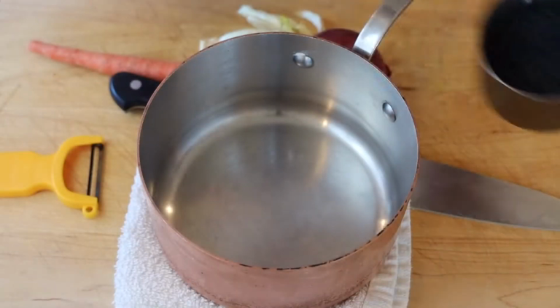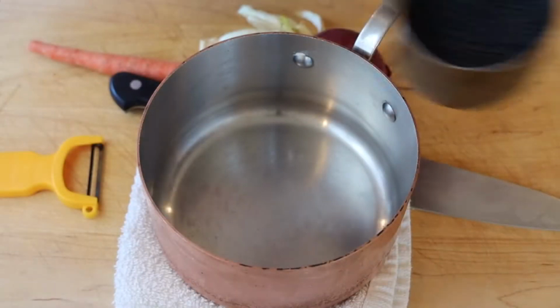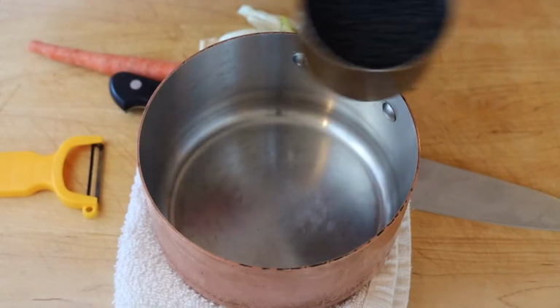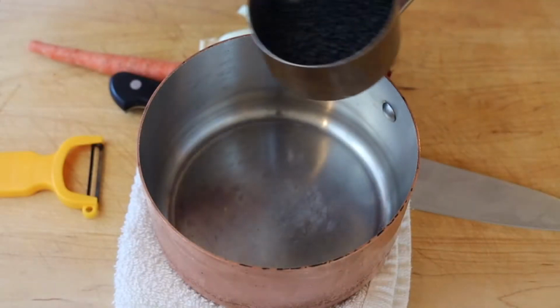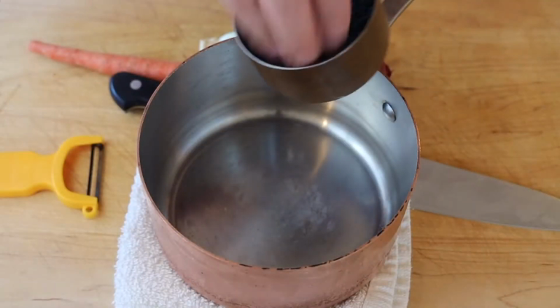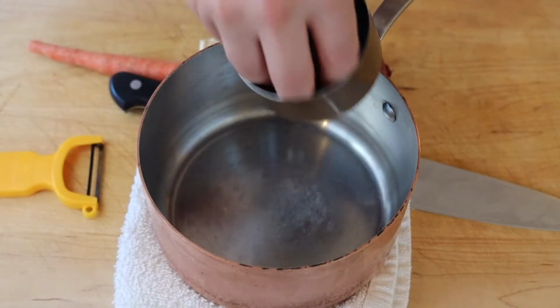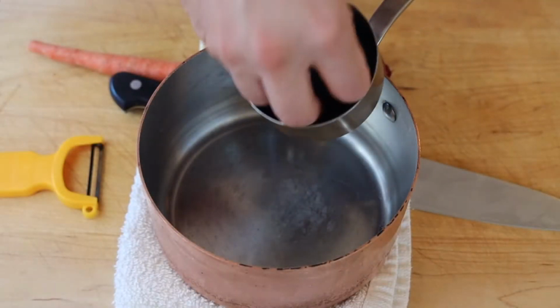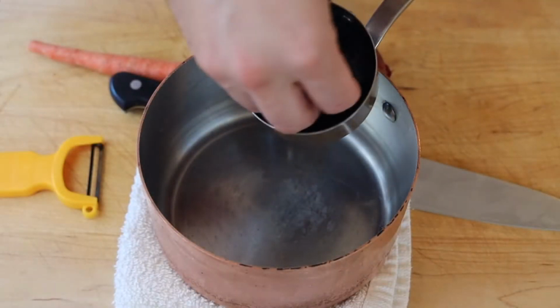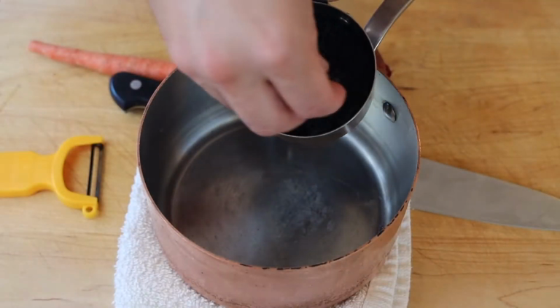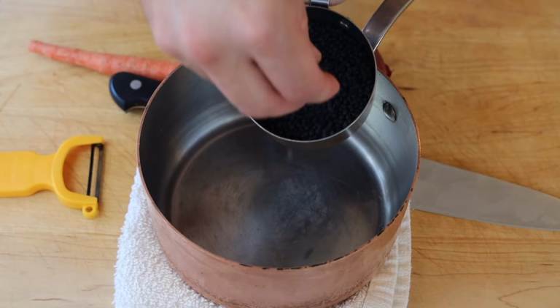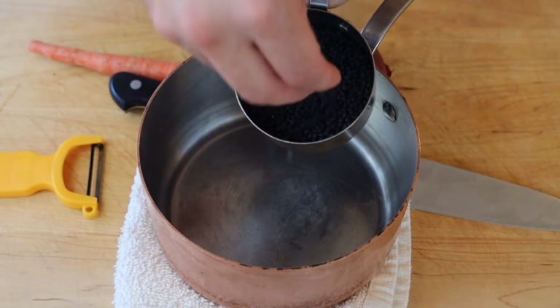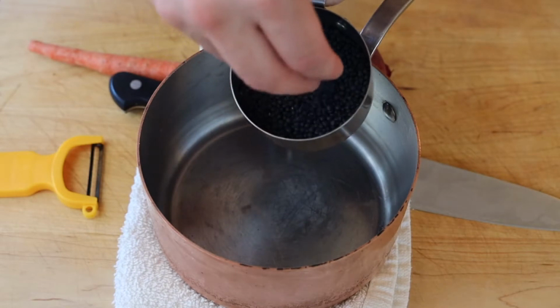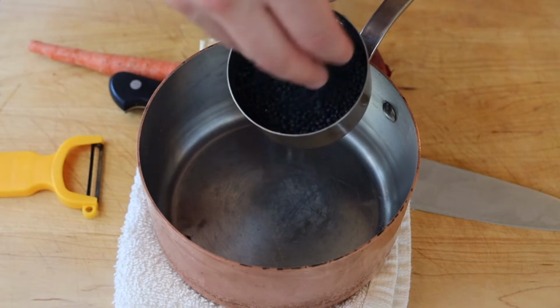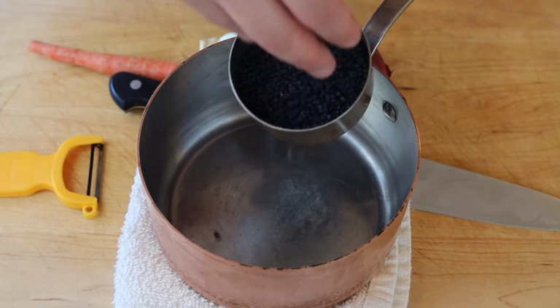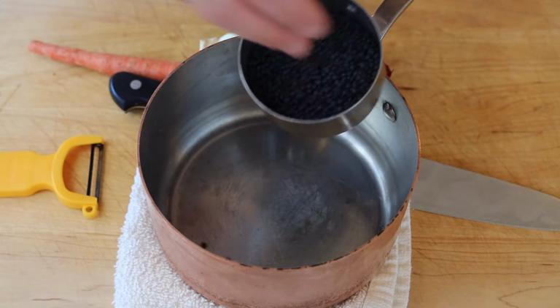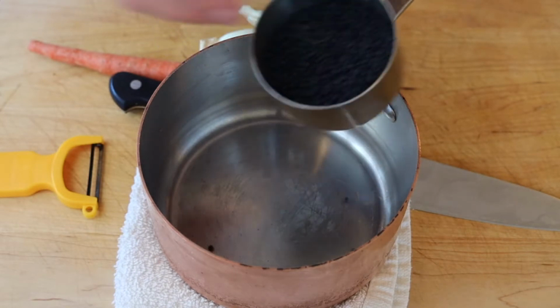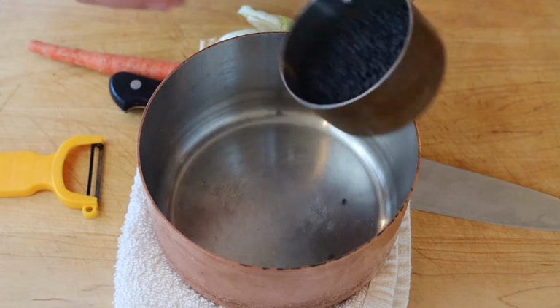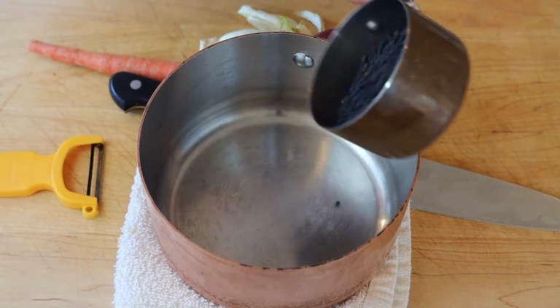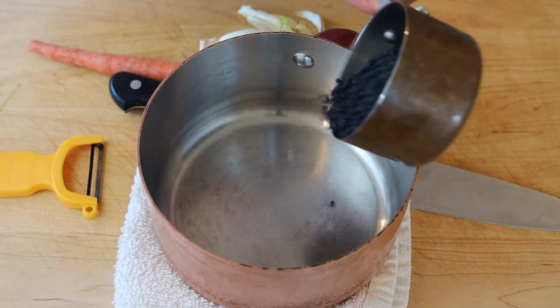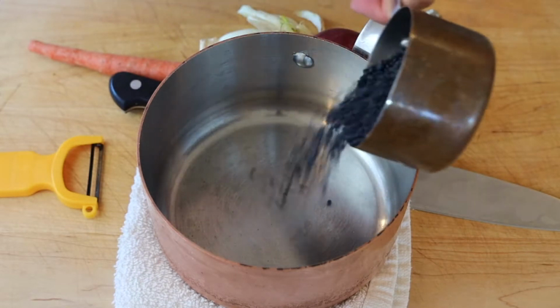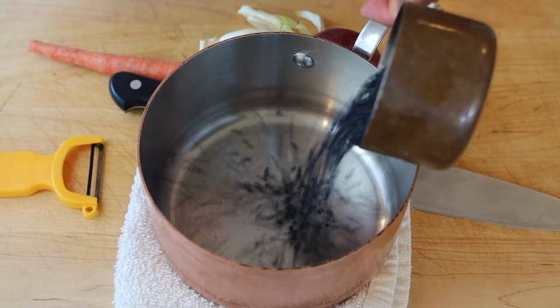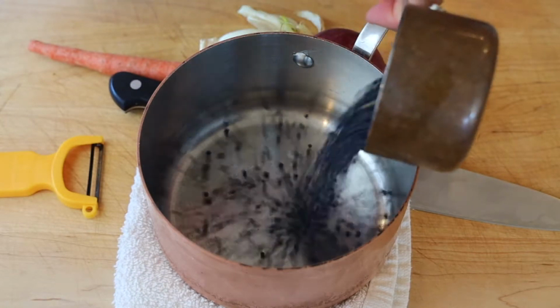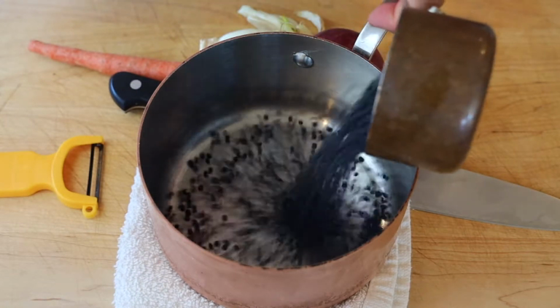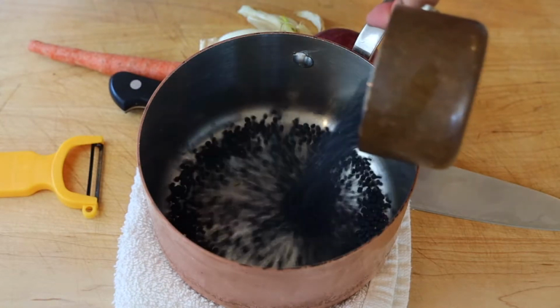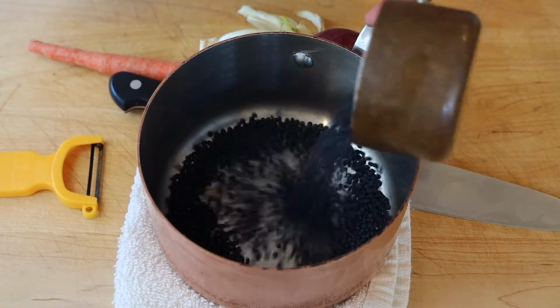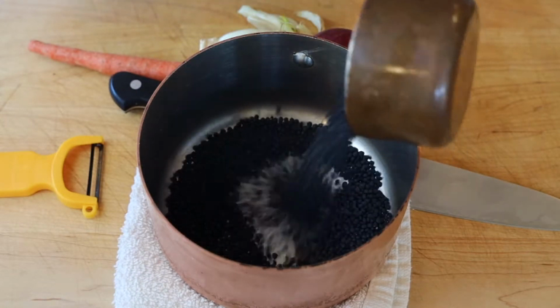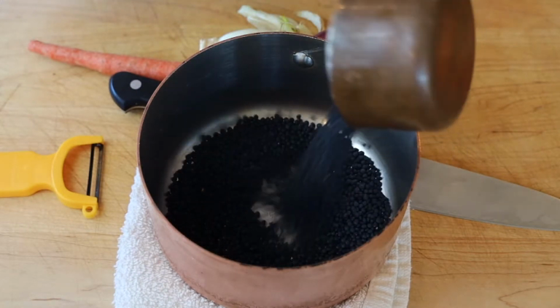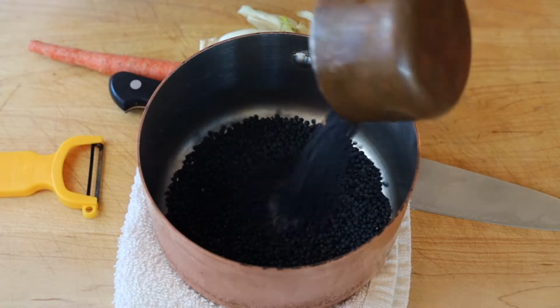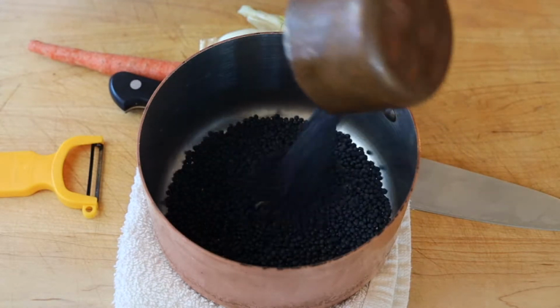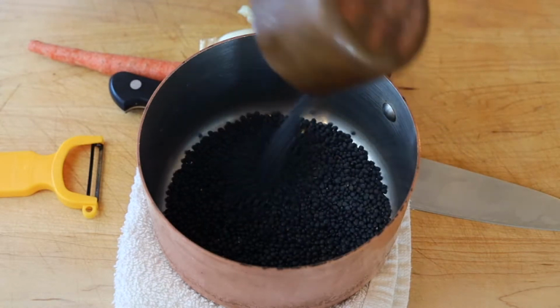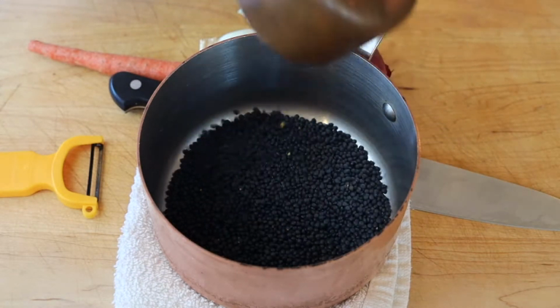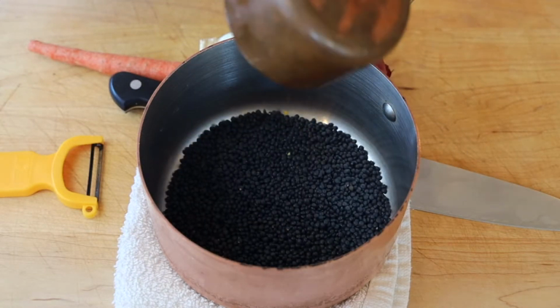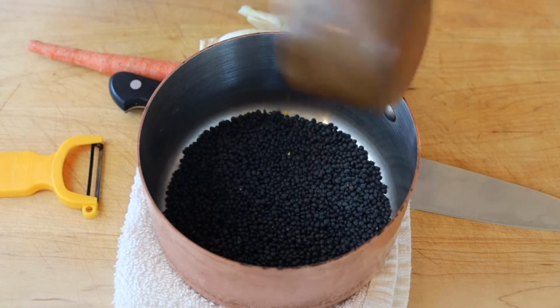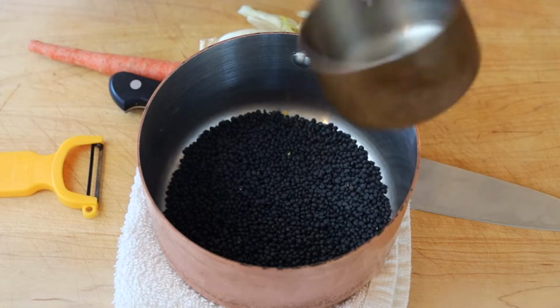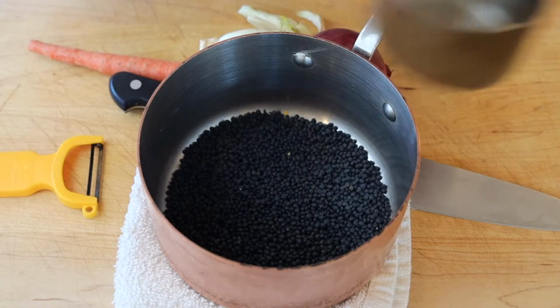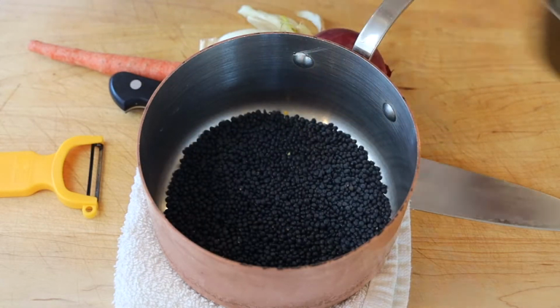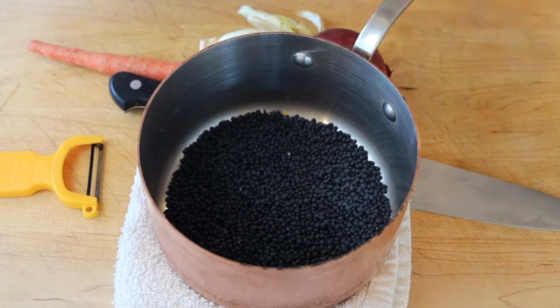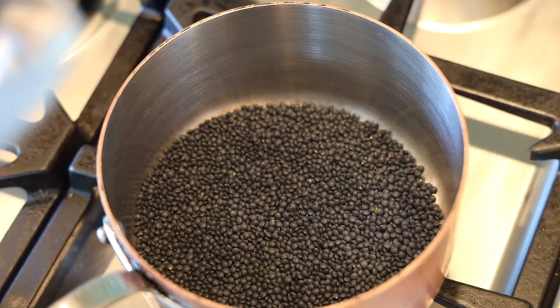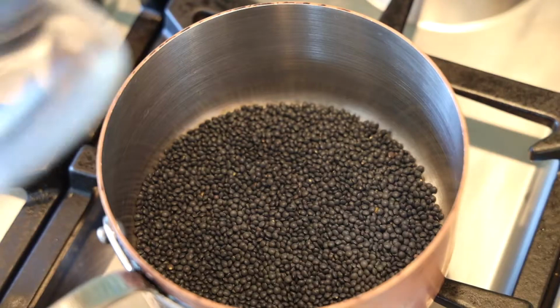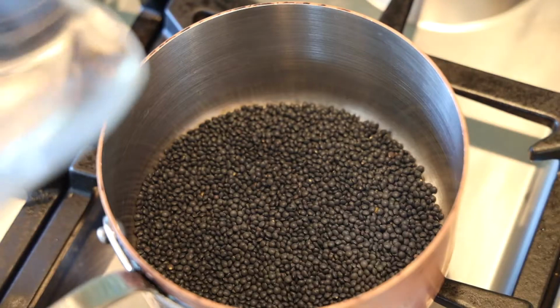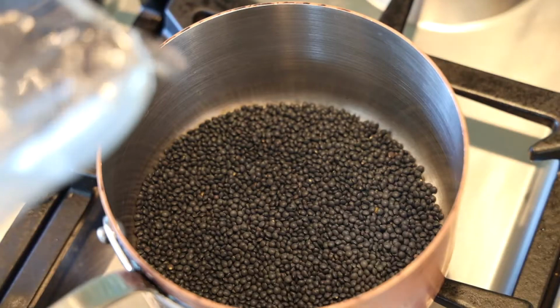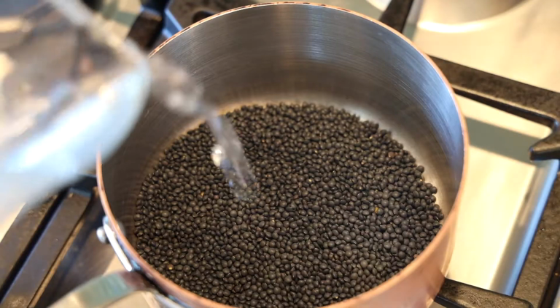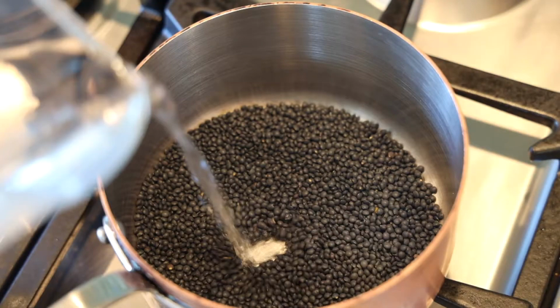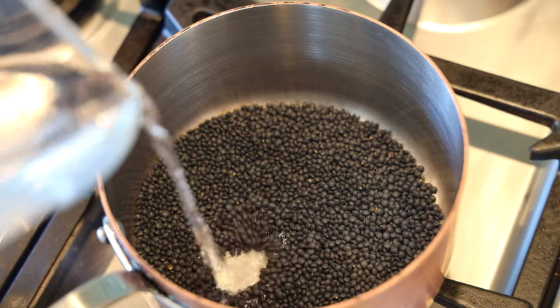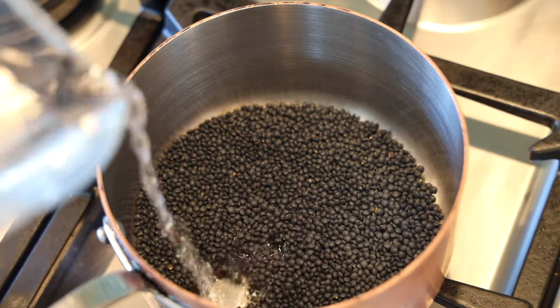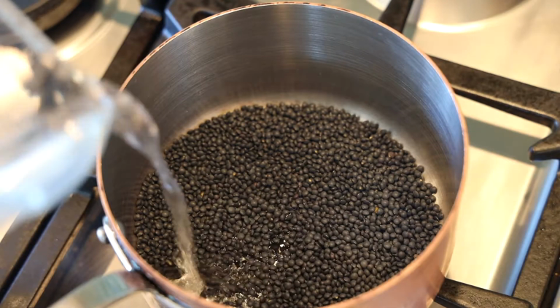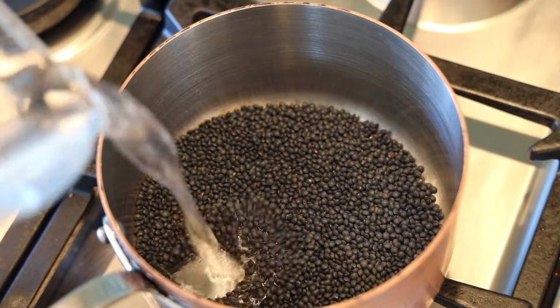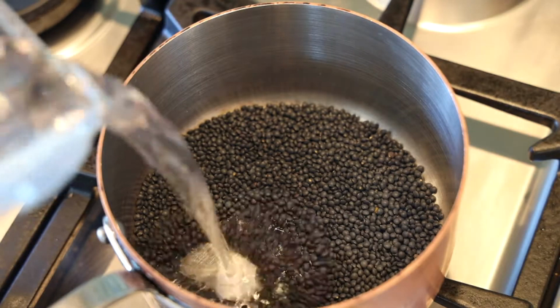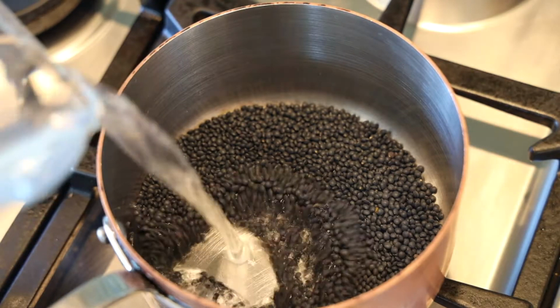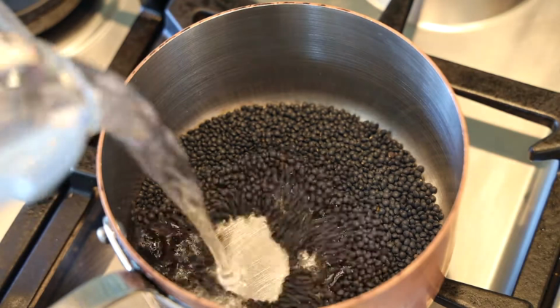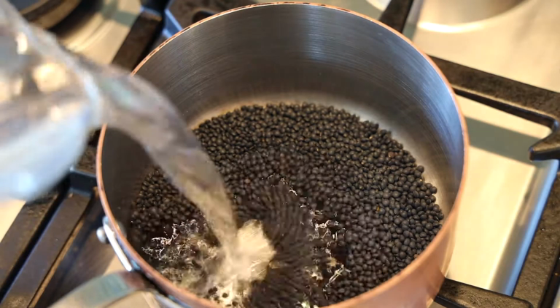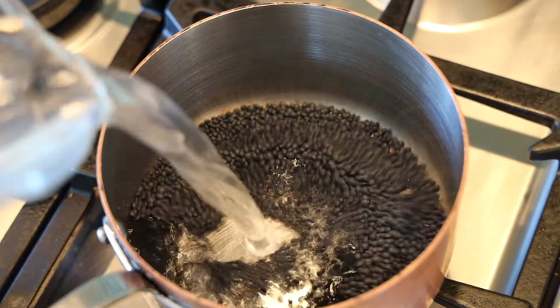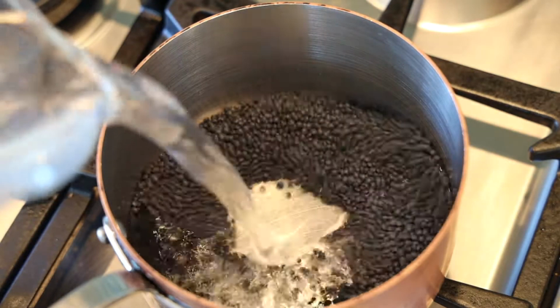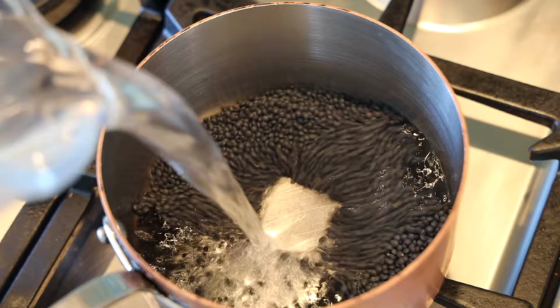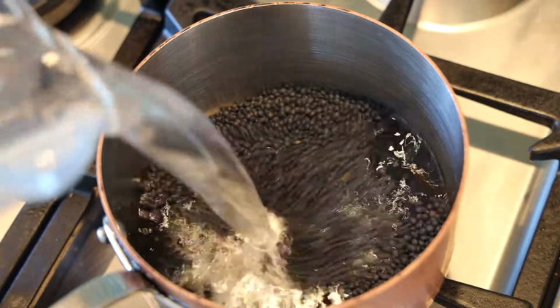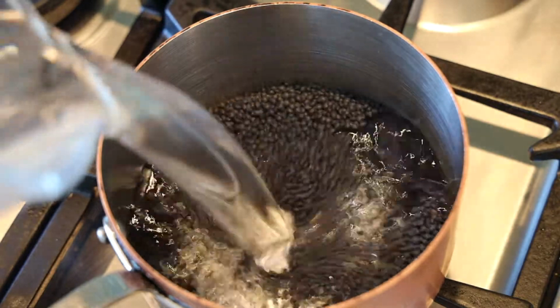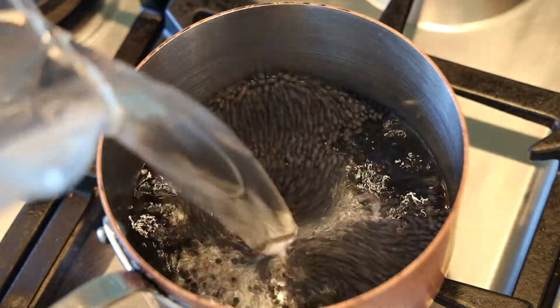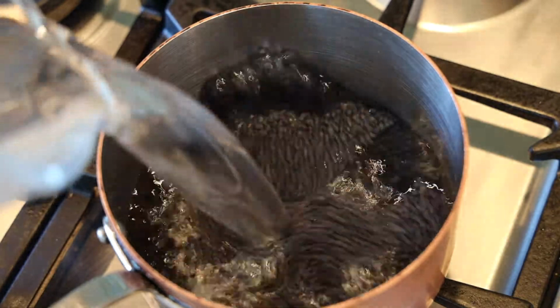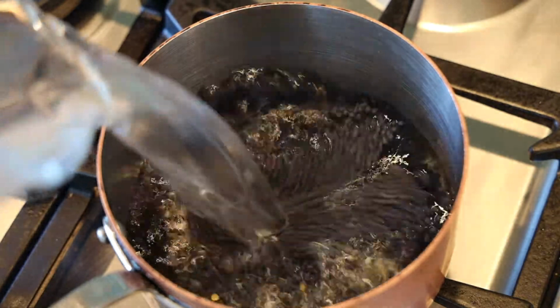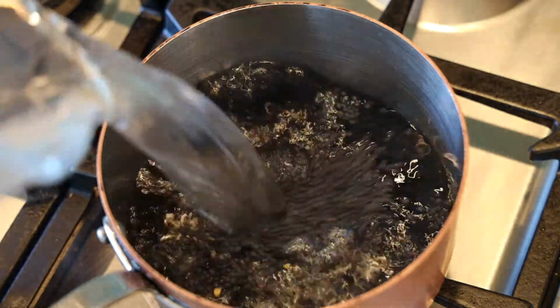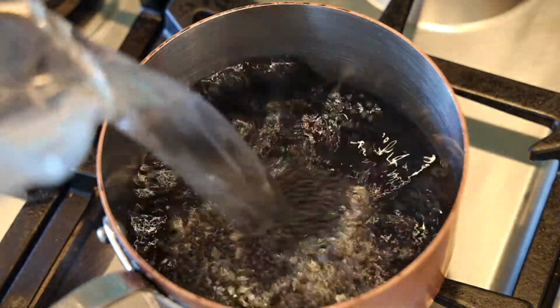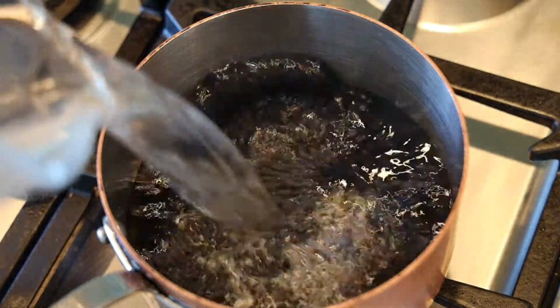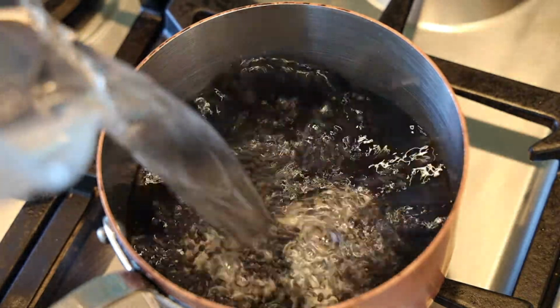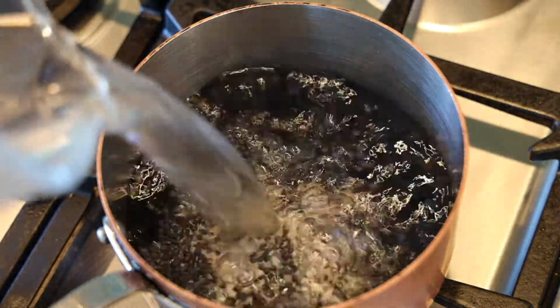Today we're gonna make a healthy side dish: beluga lentils. They're called beluga lentils because they're small, black, beautiful pearls. They look like caviar, like beluga caviar.